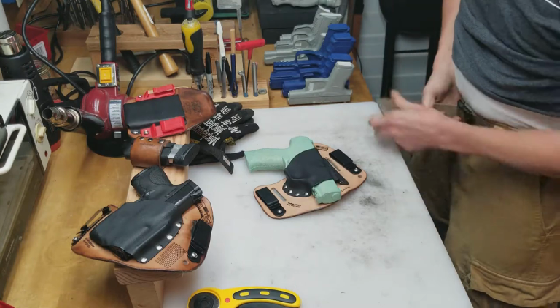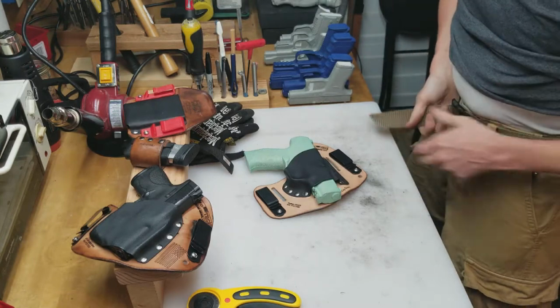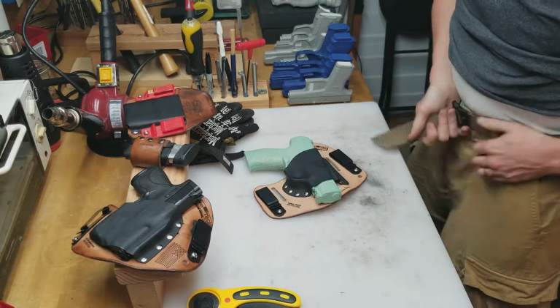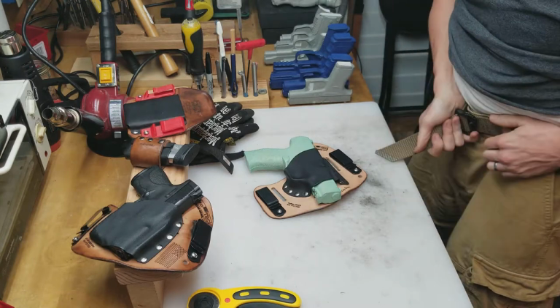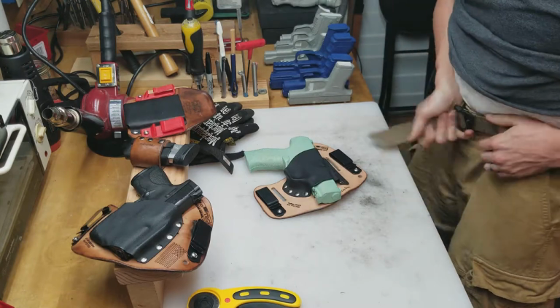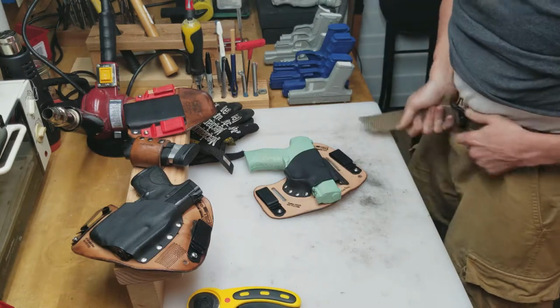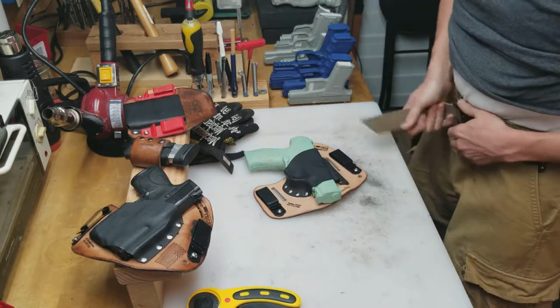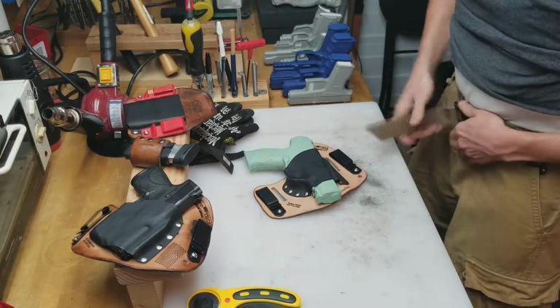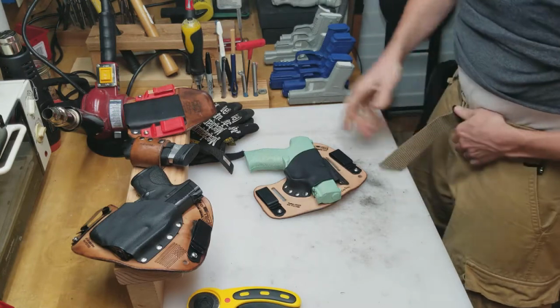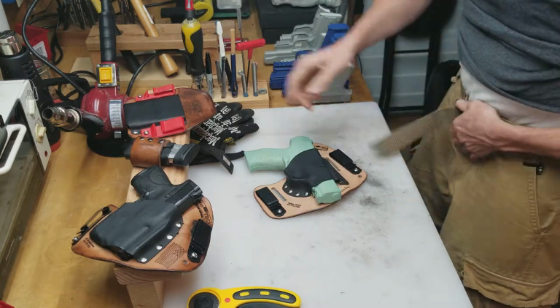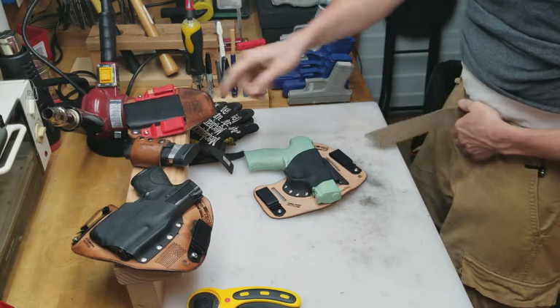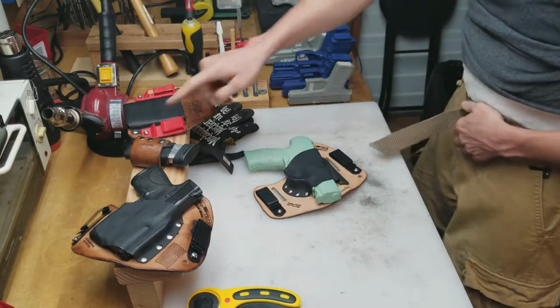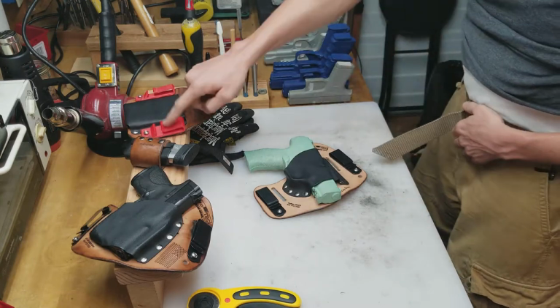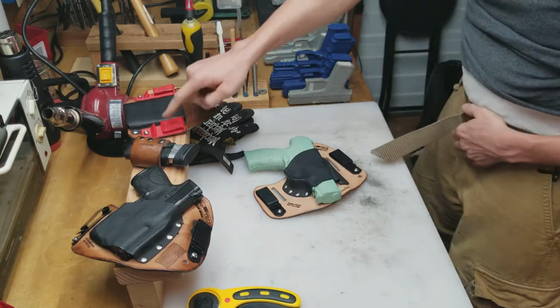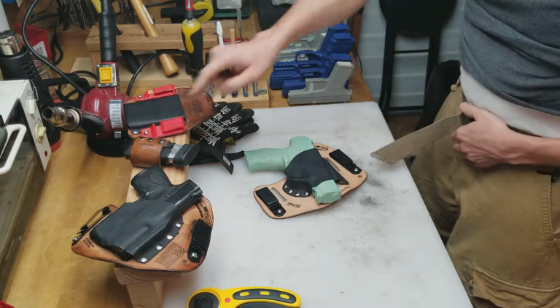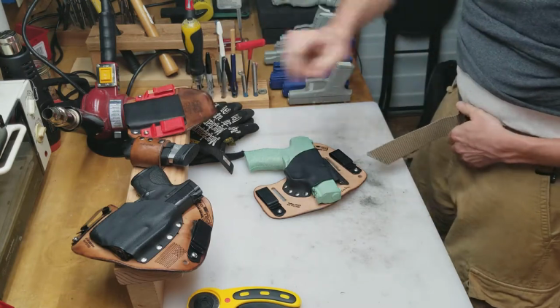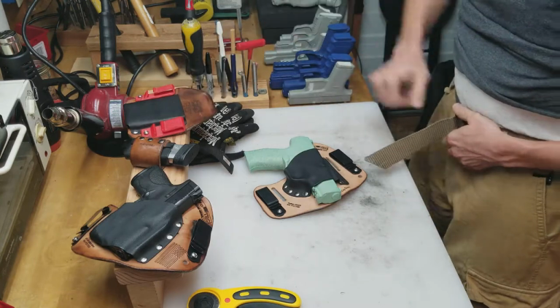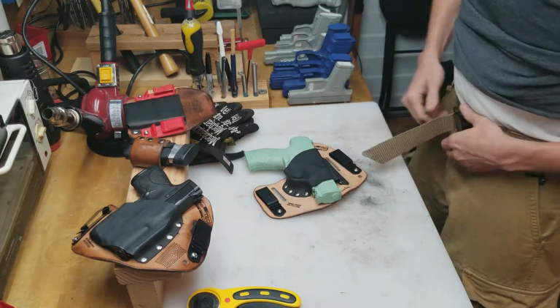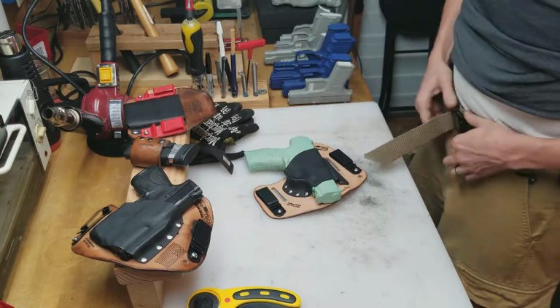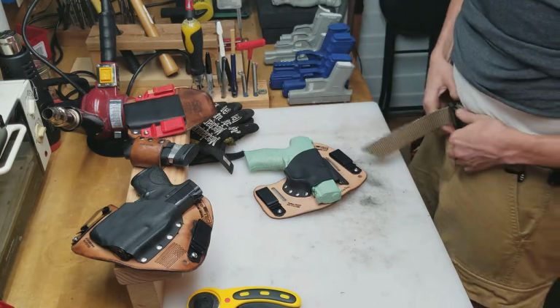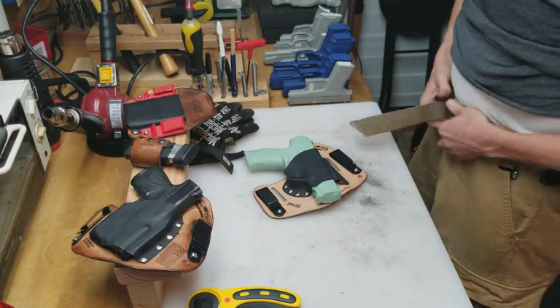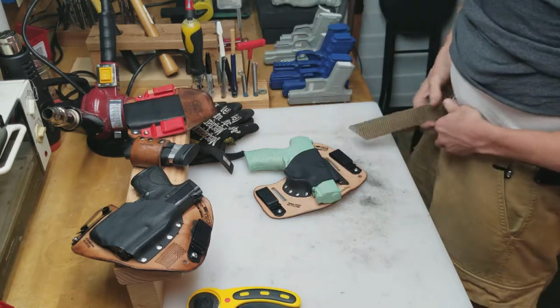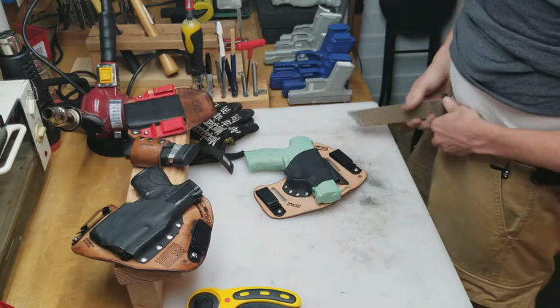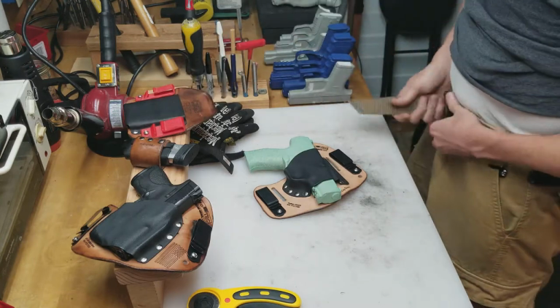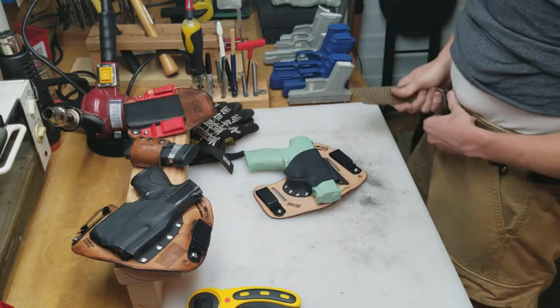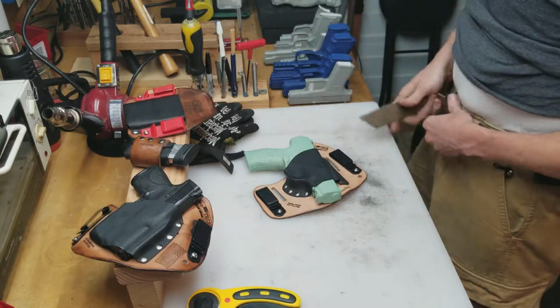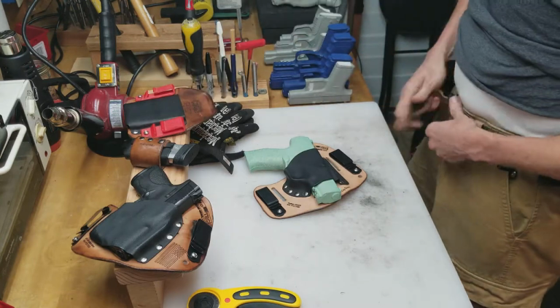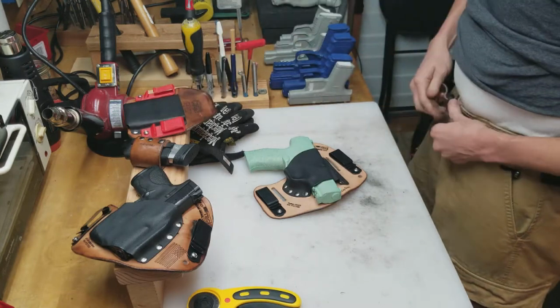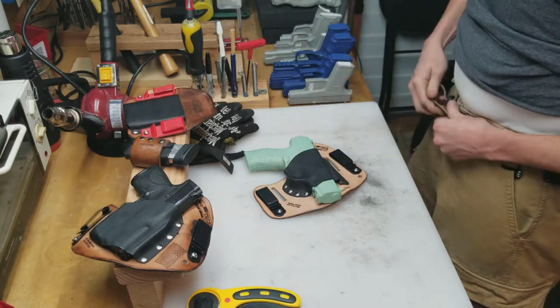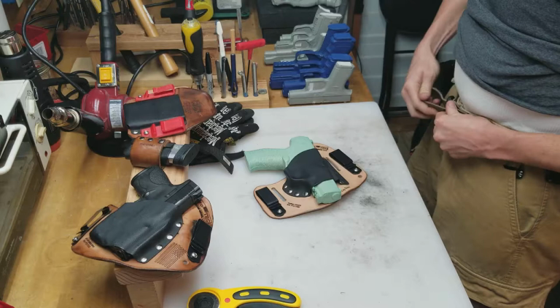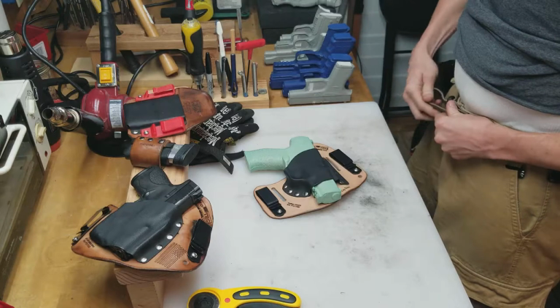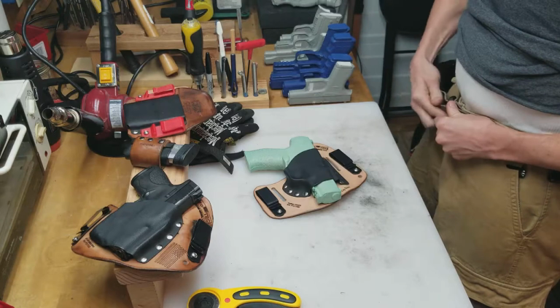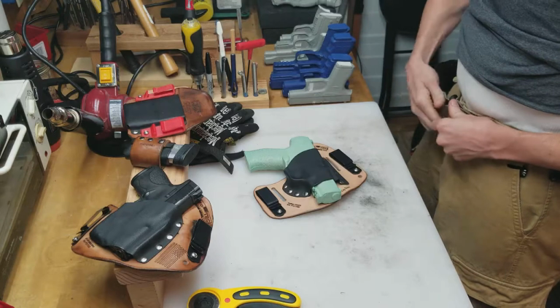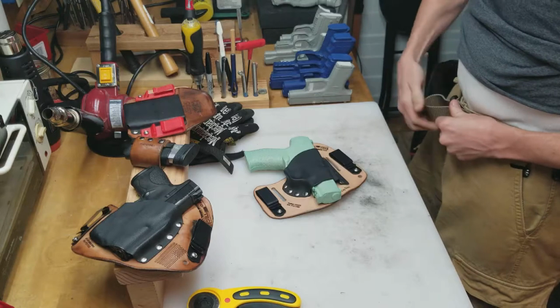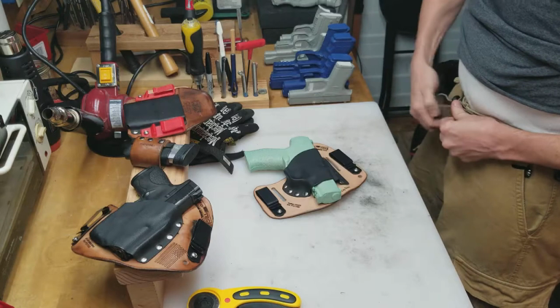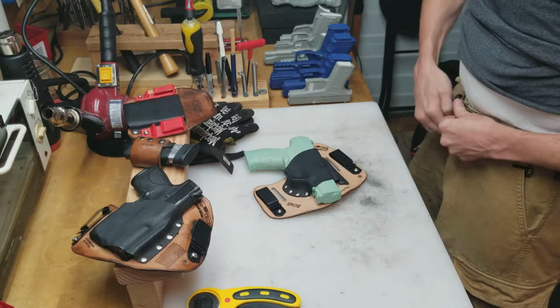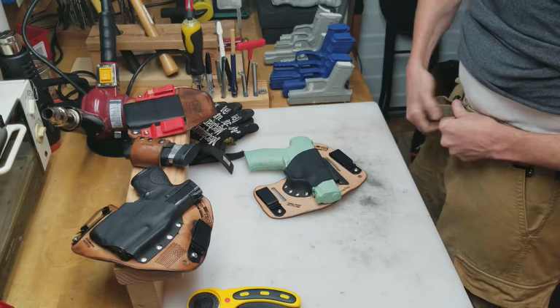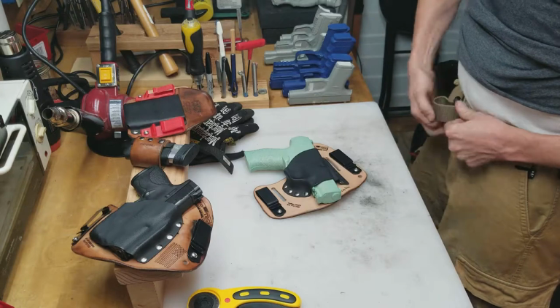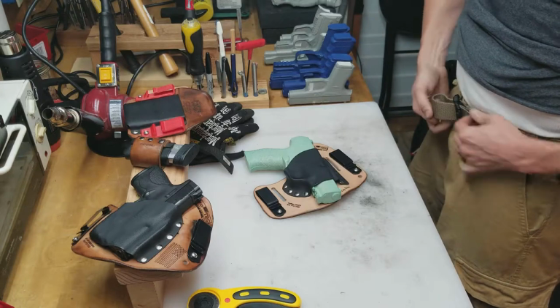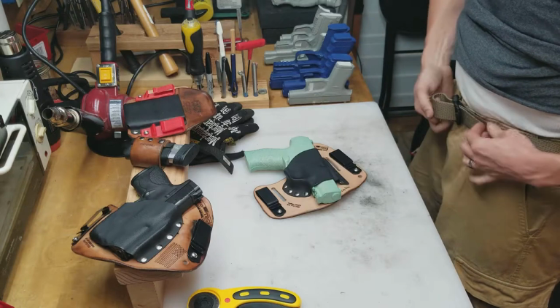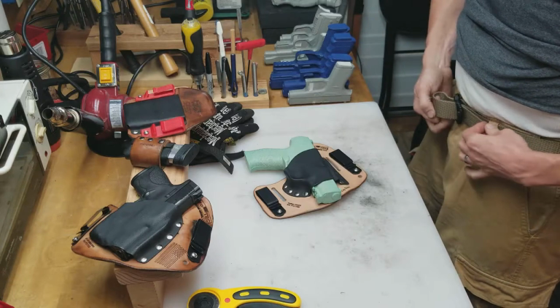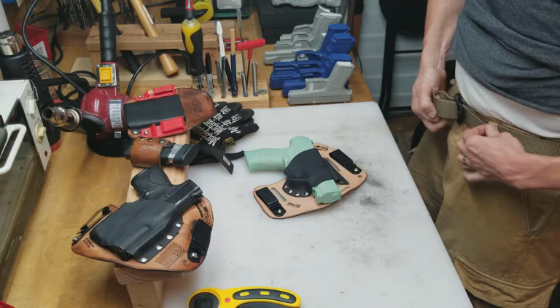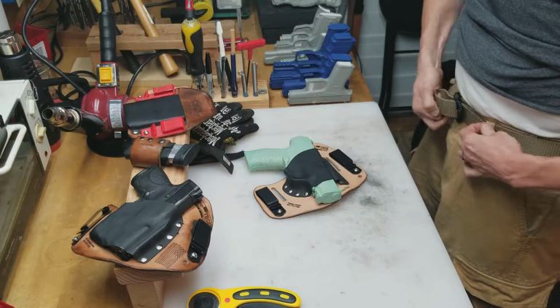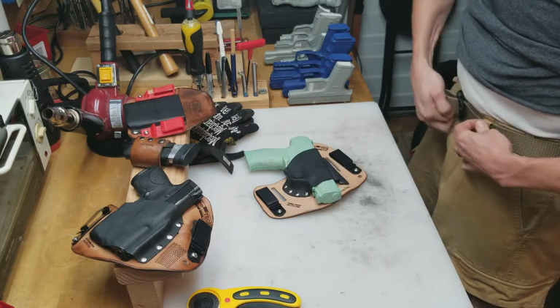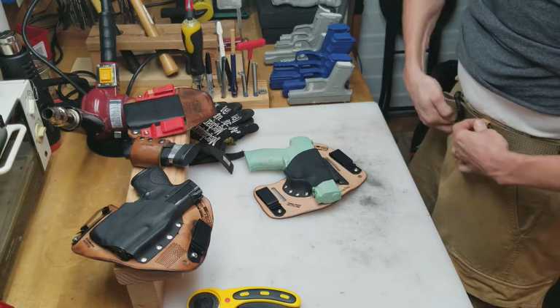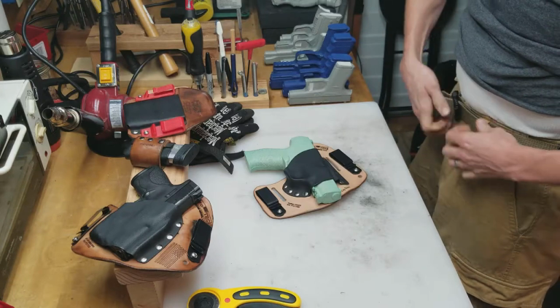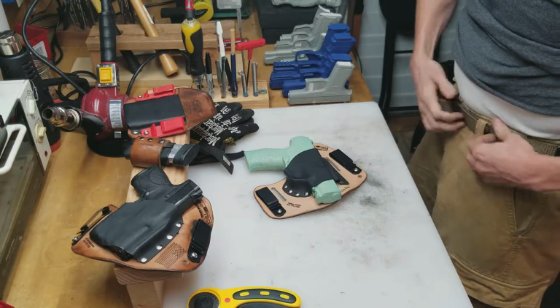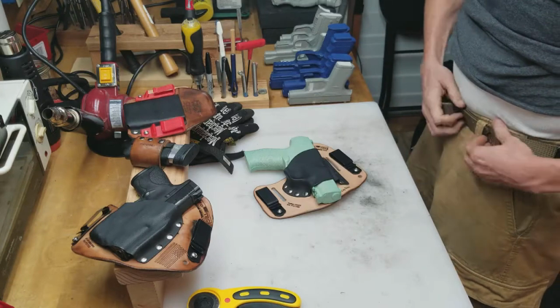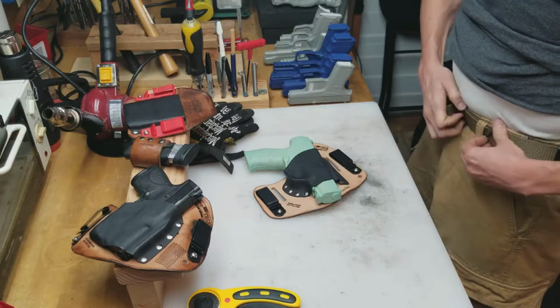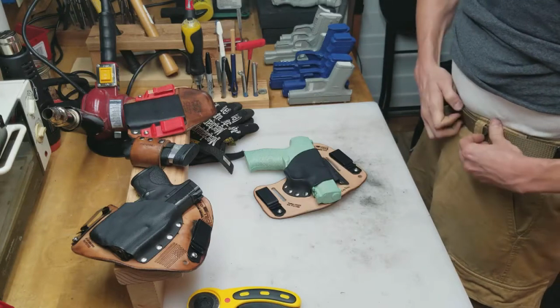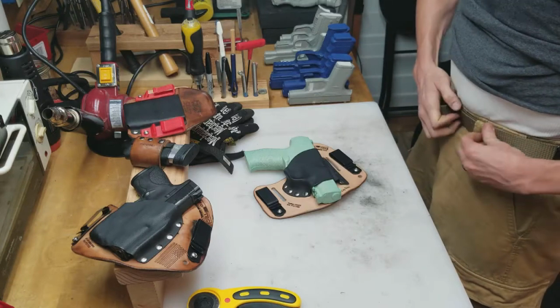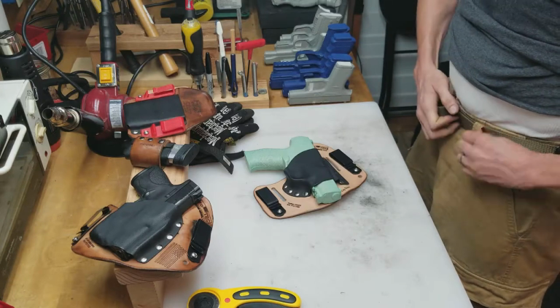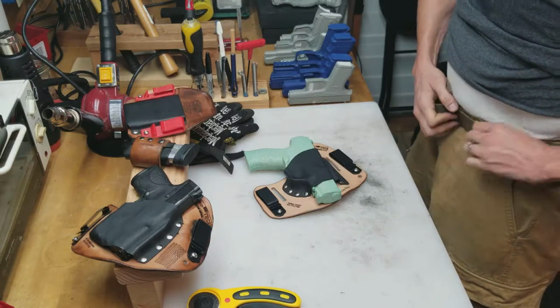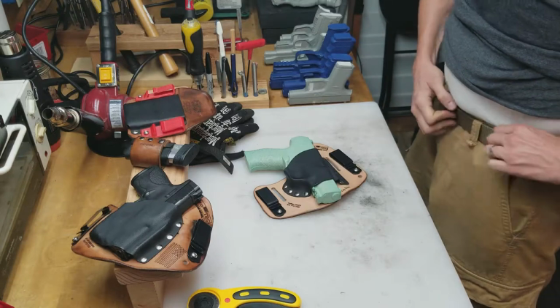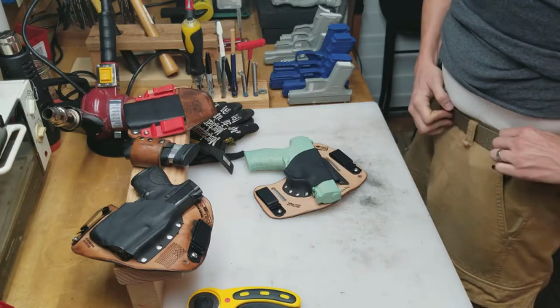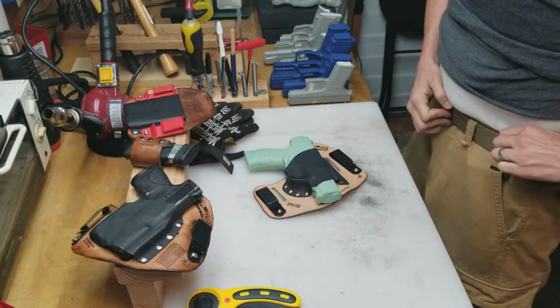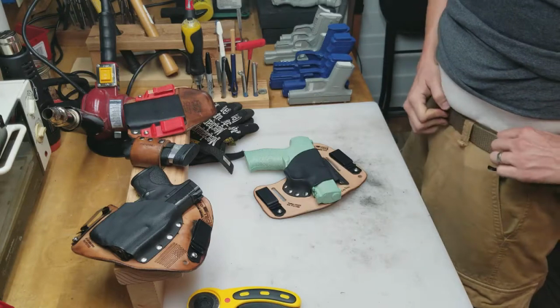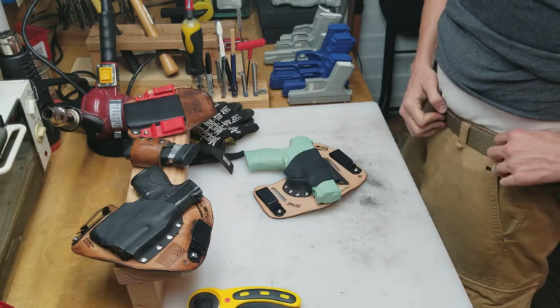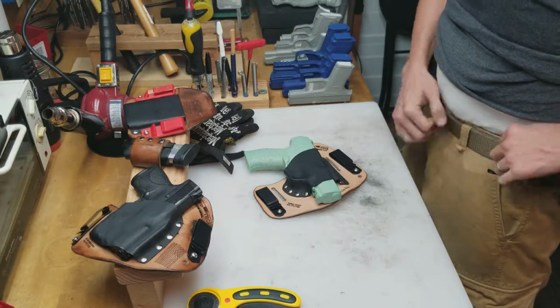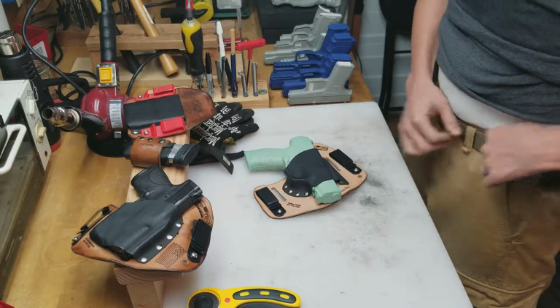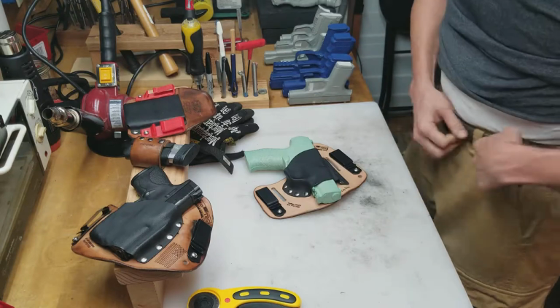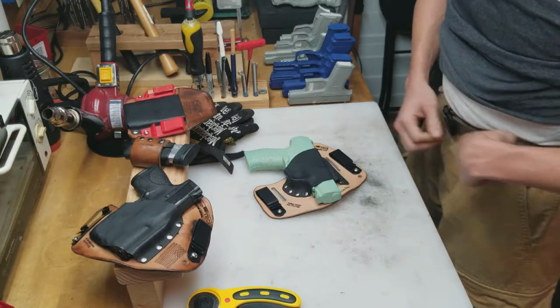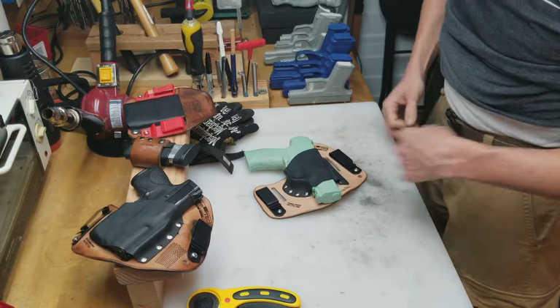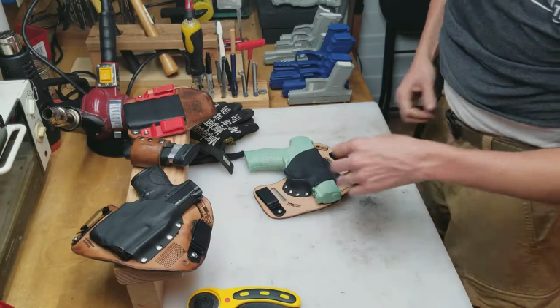And then these are also some prototype belt clips that we're going to be injection molding. They're a really cool design.